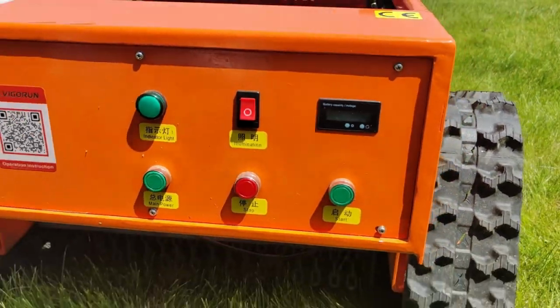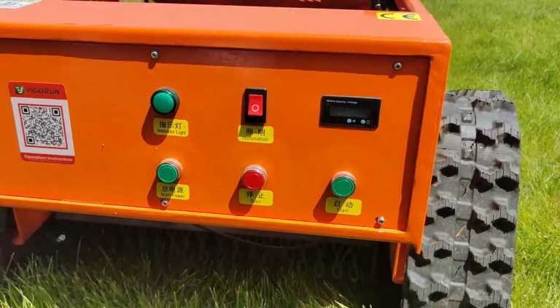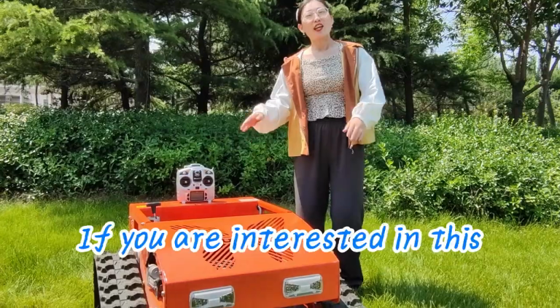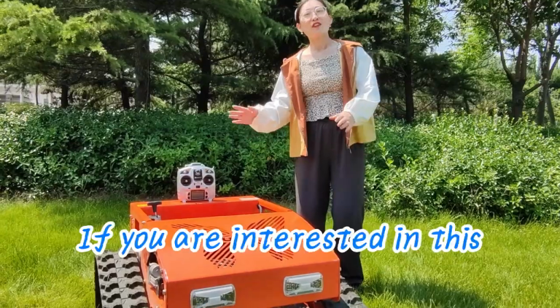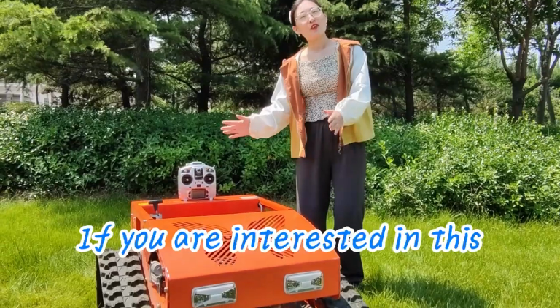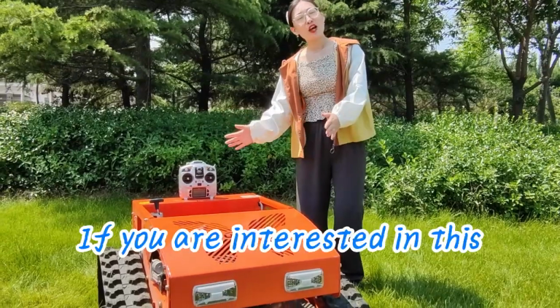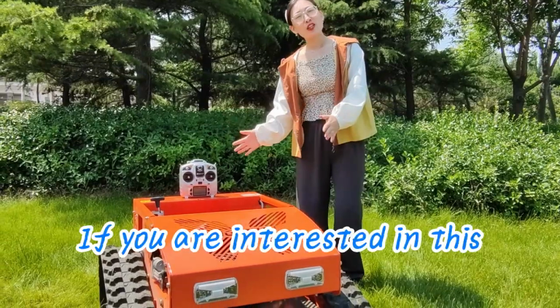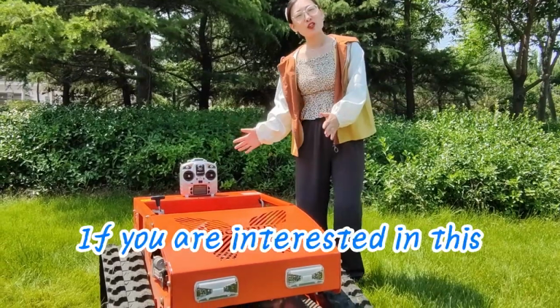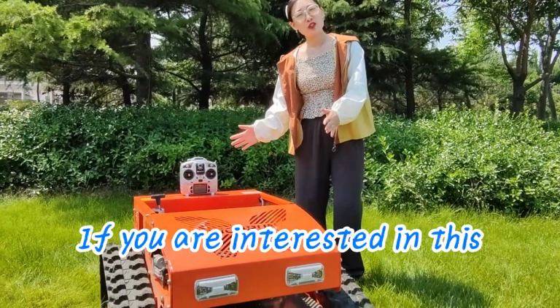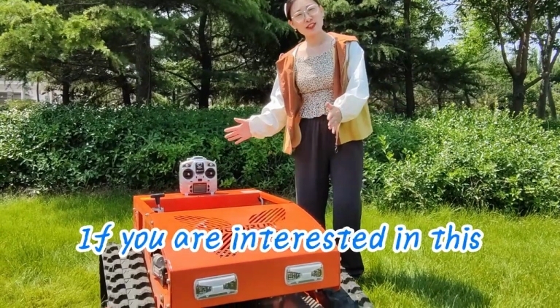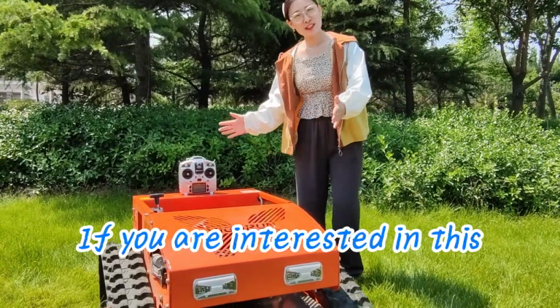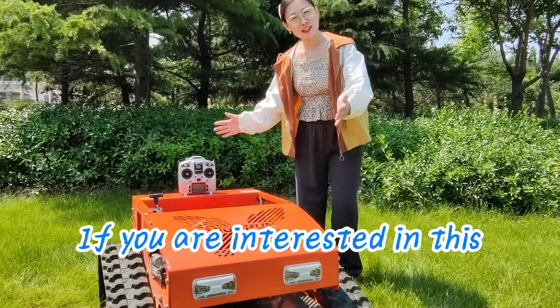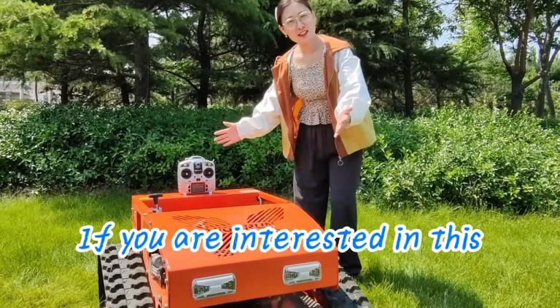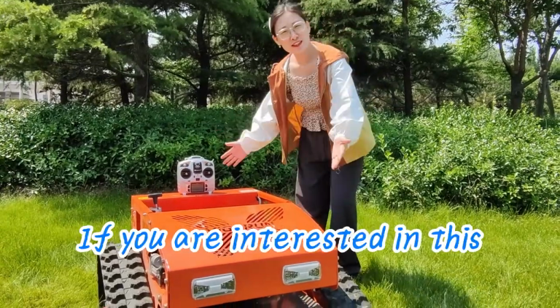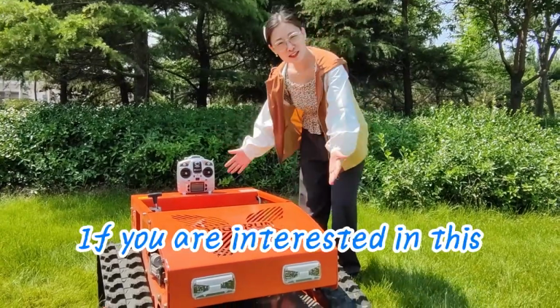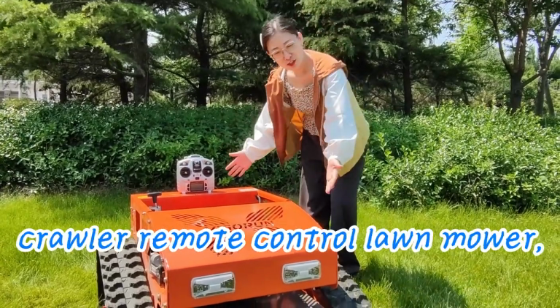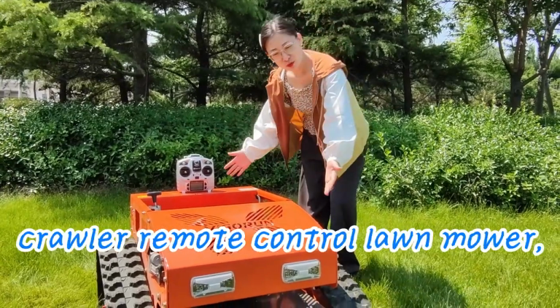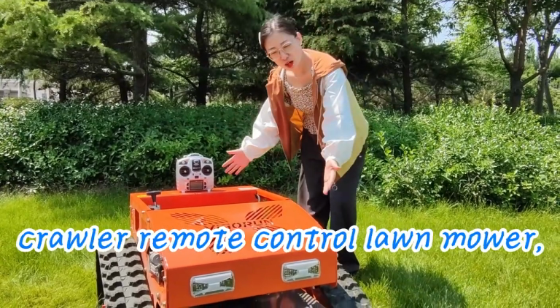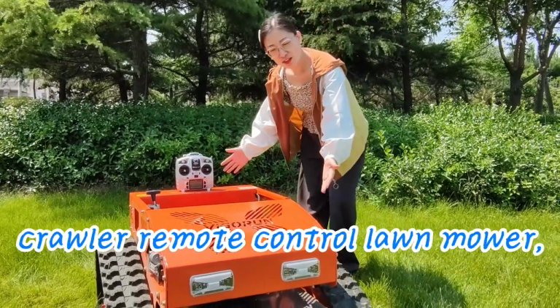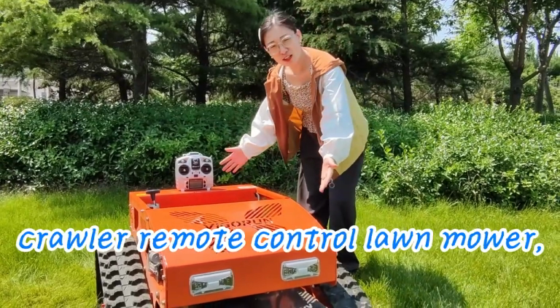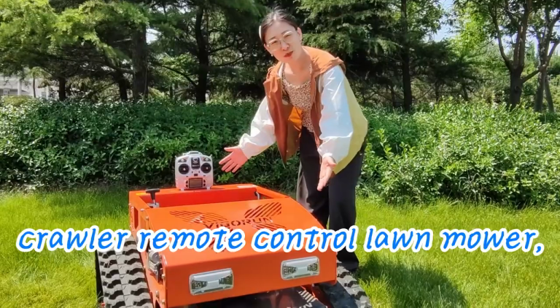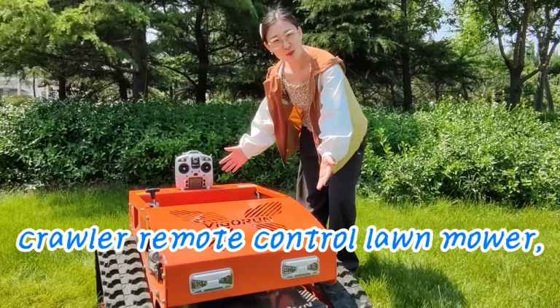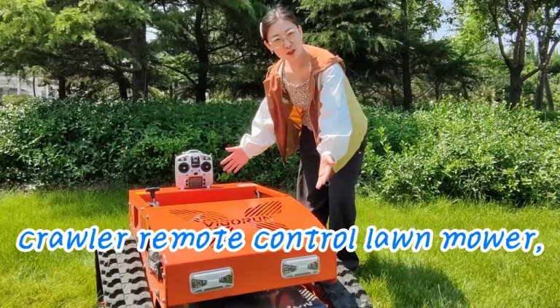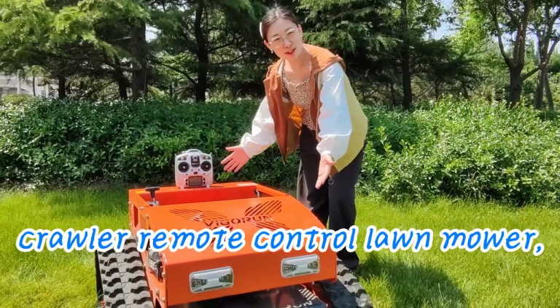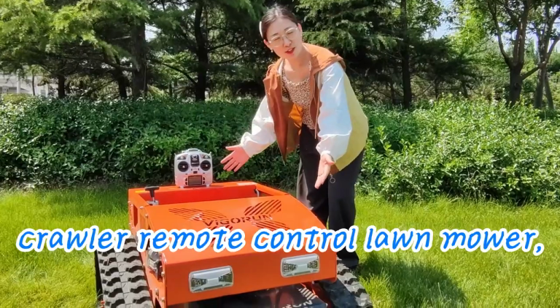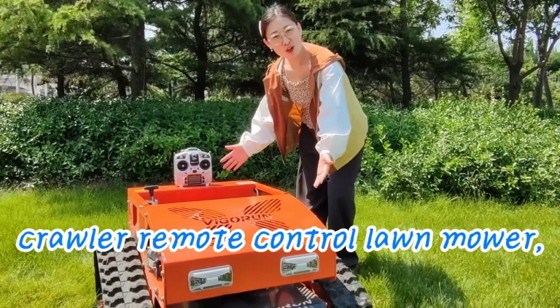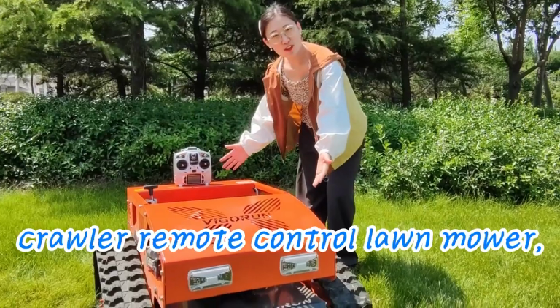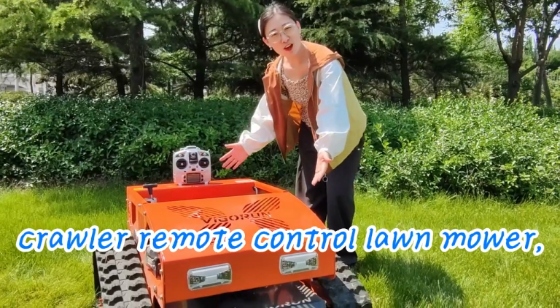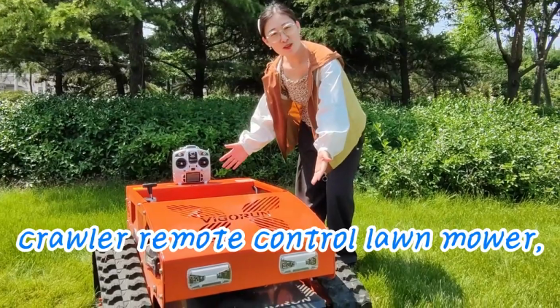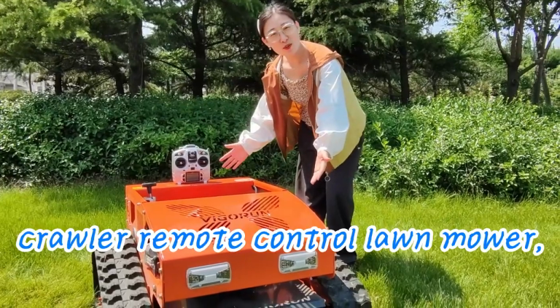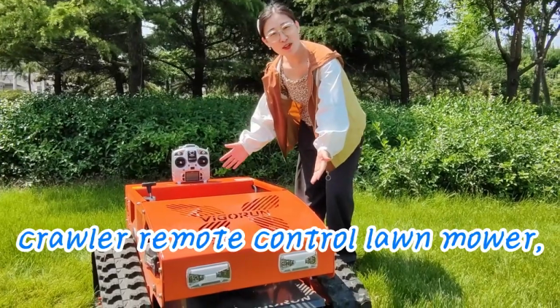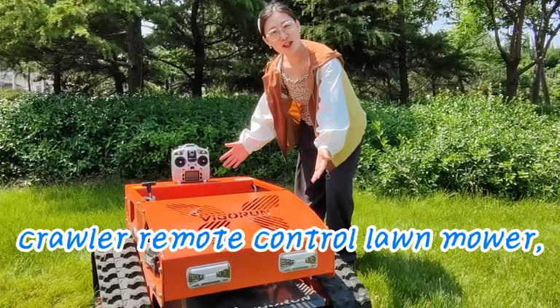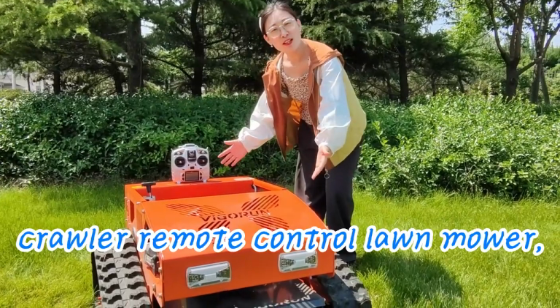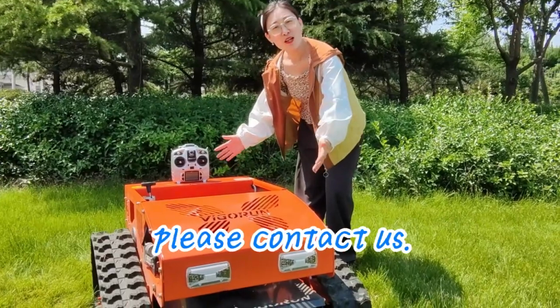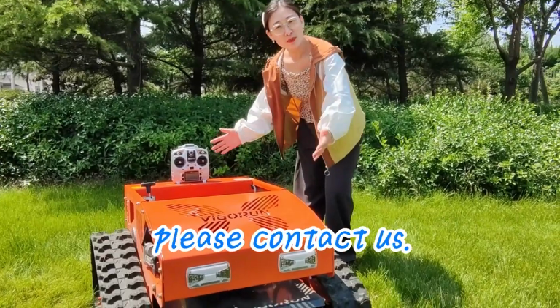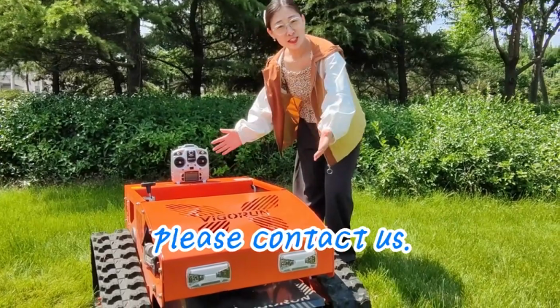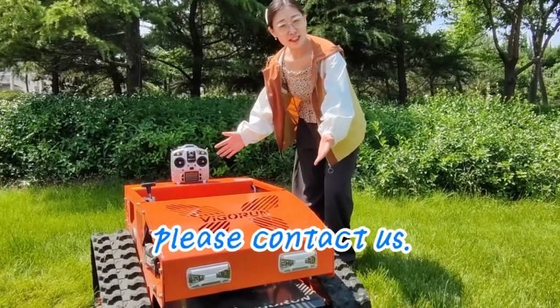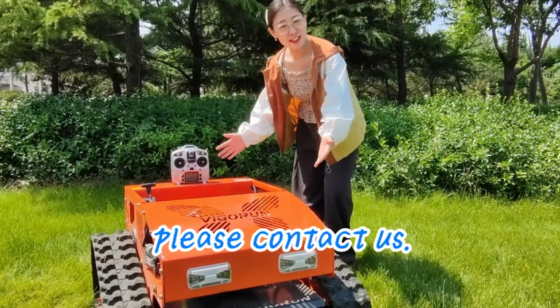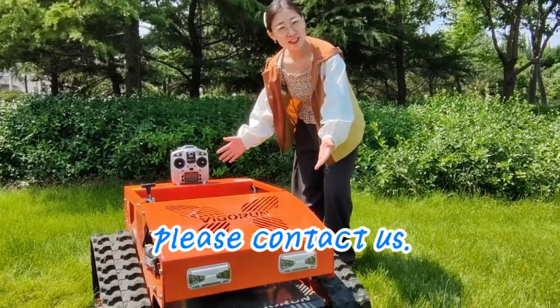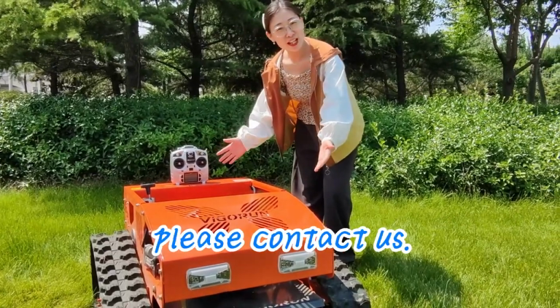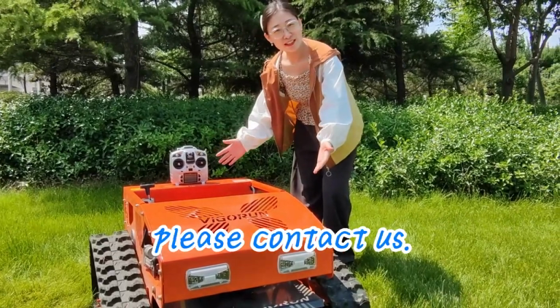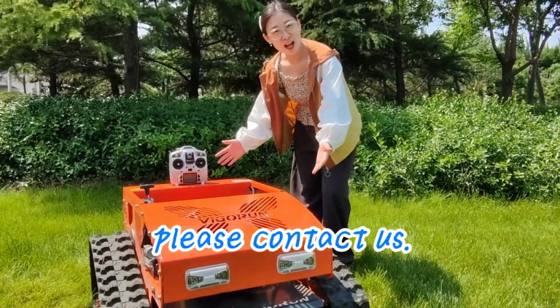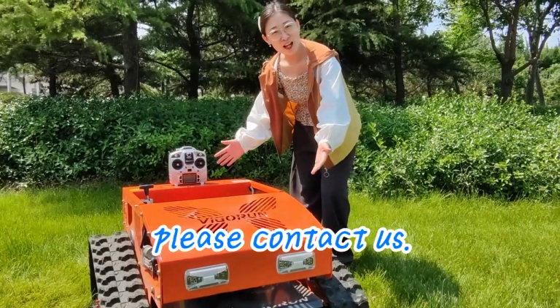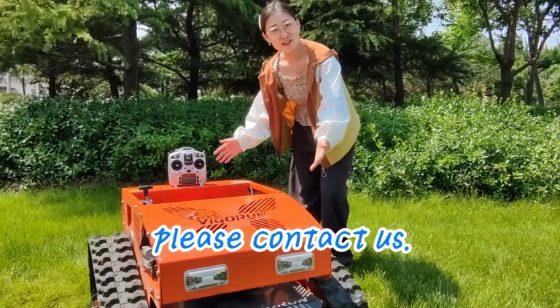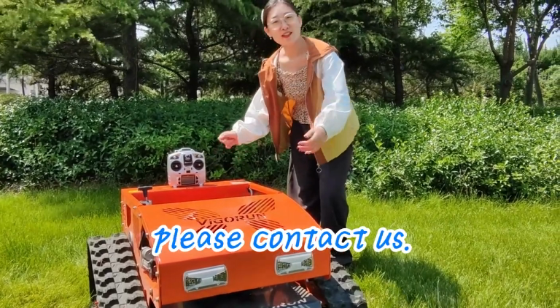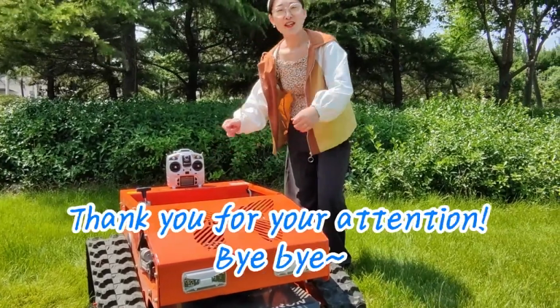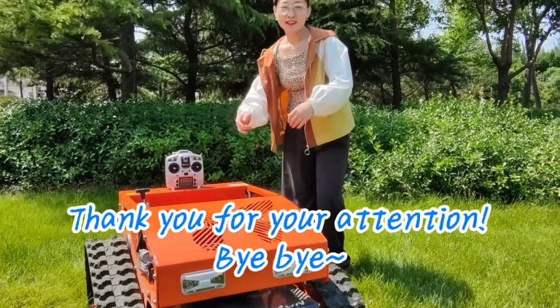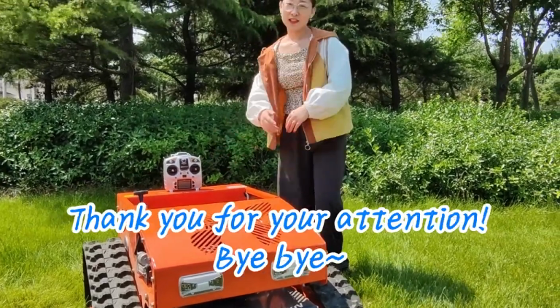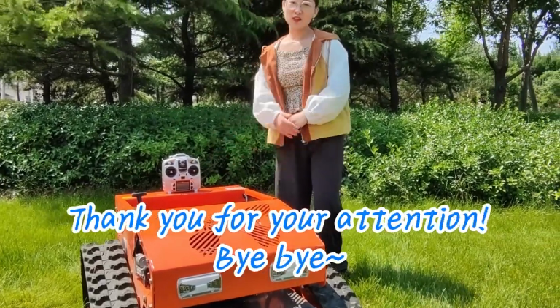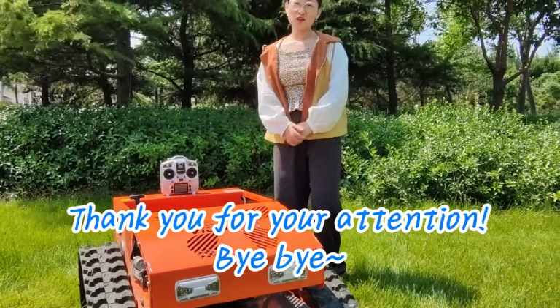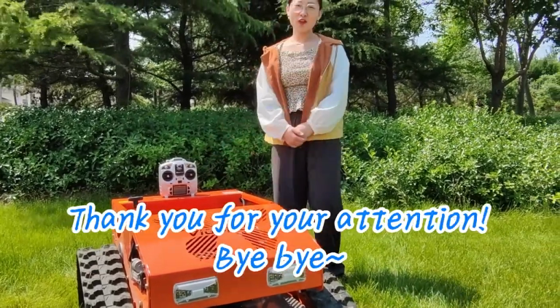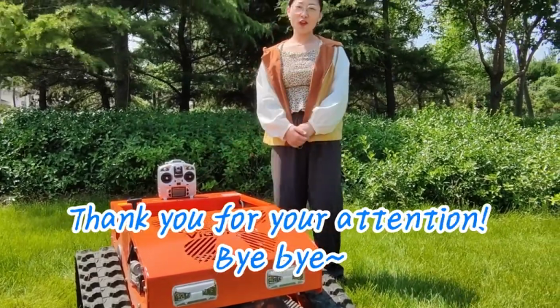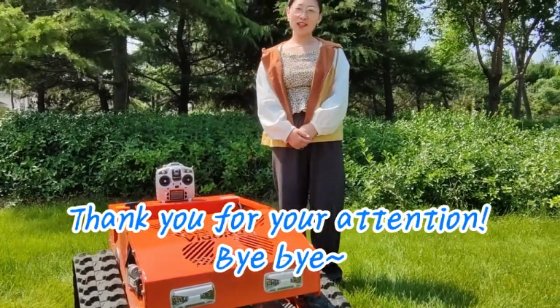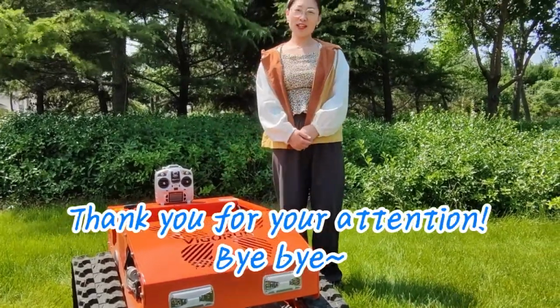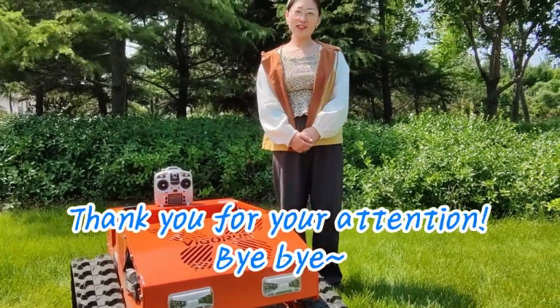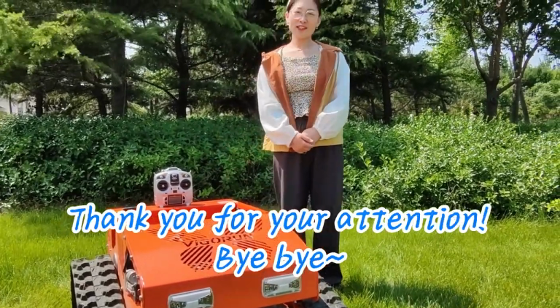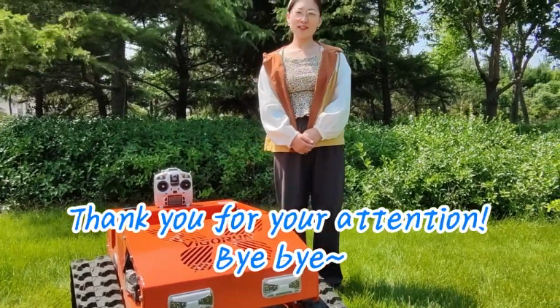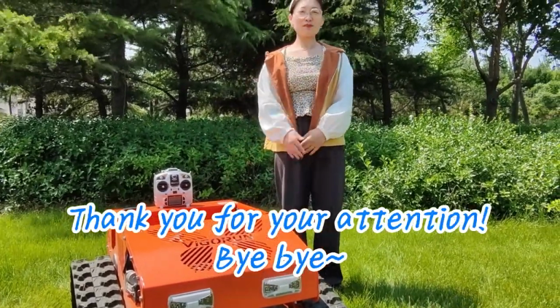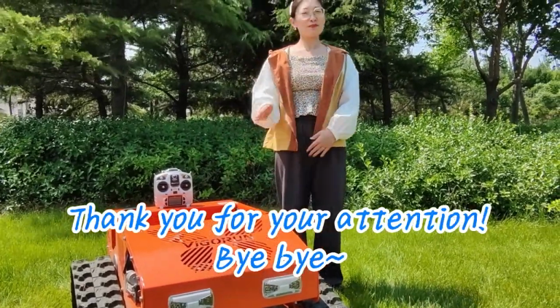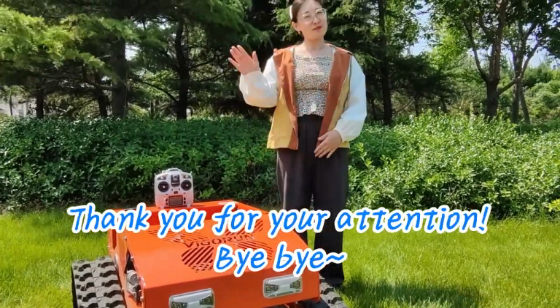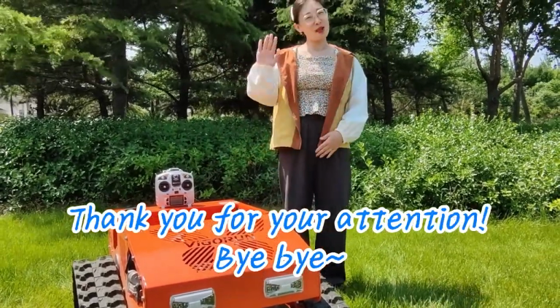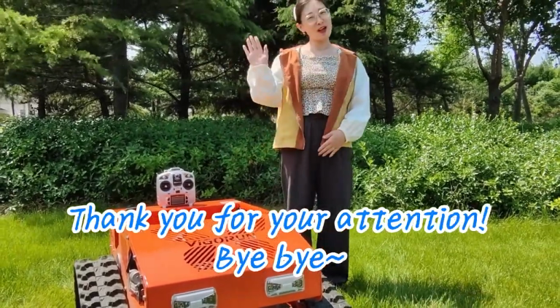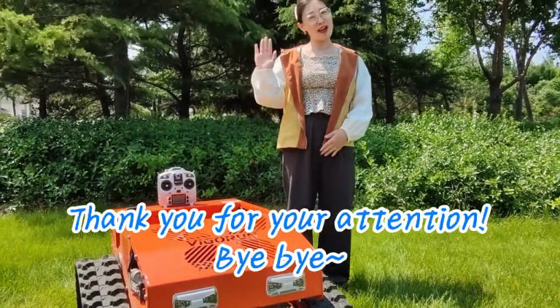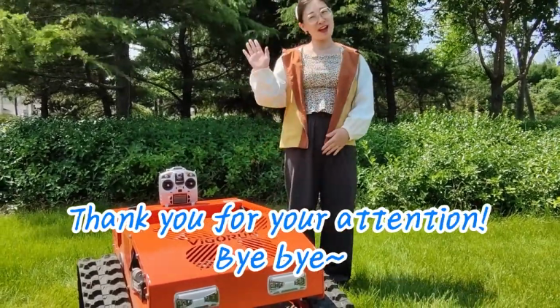If you are interested in this remote control lawnmower, please contact us. Thank you for your attention. Bye bye.